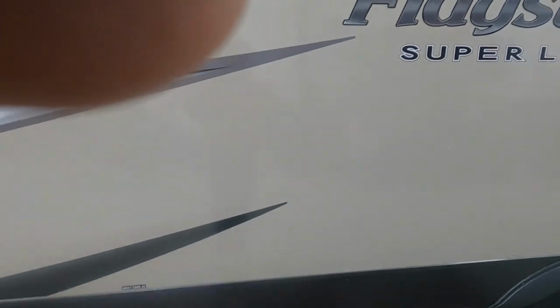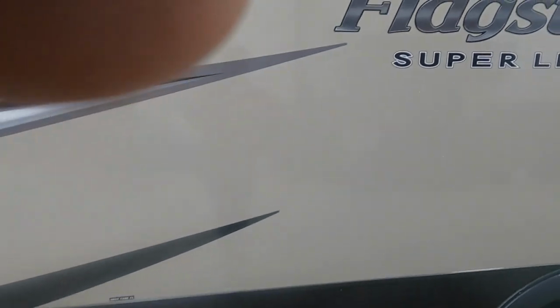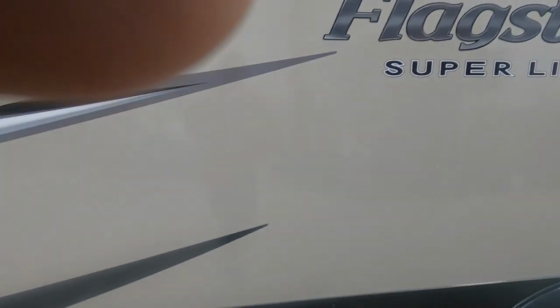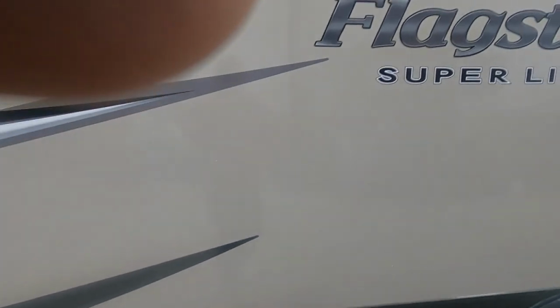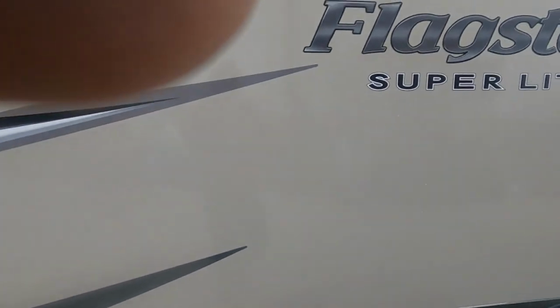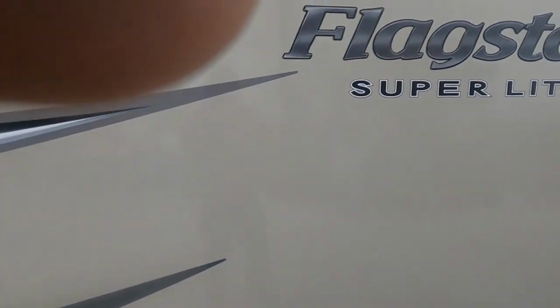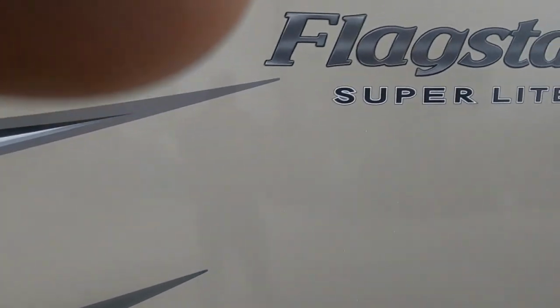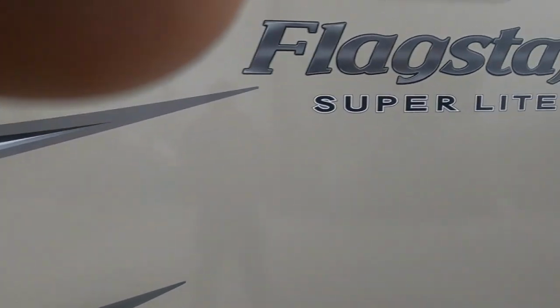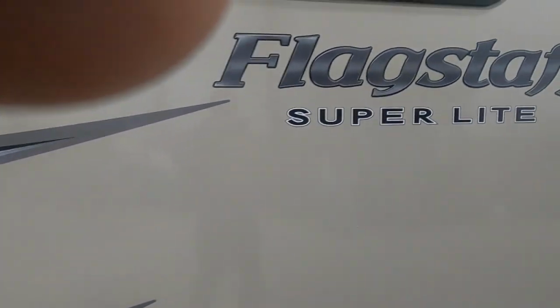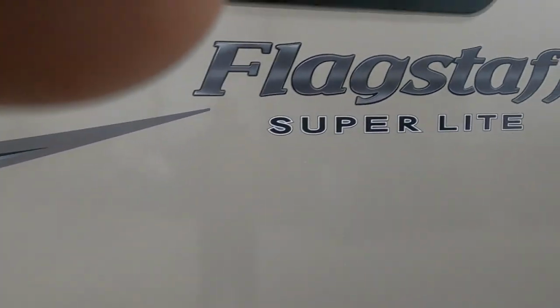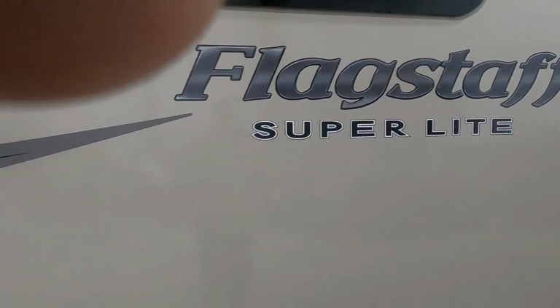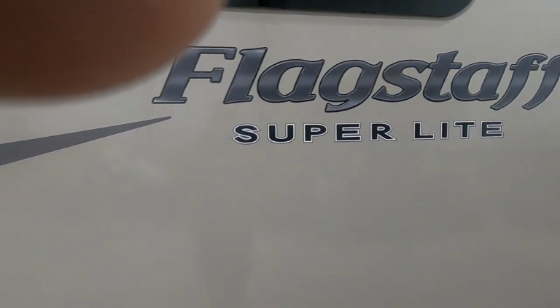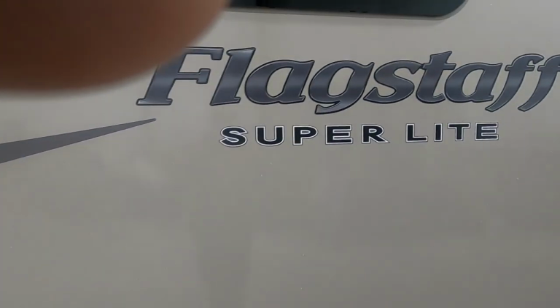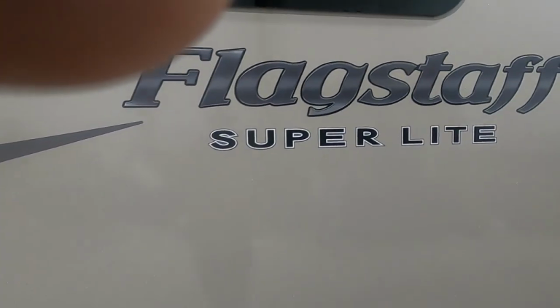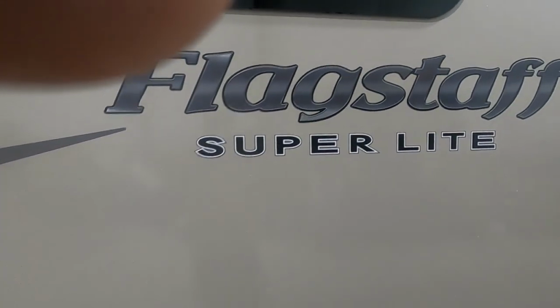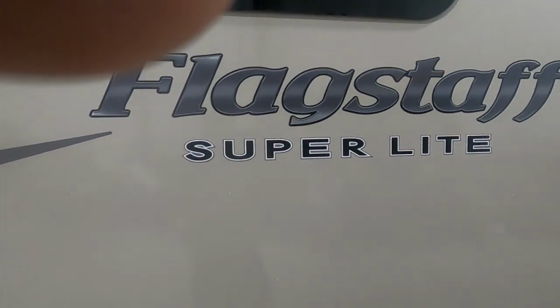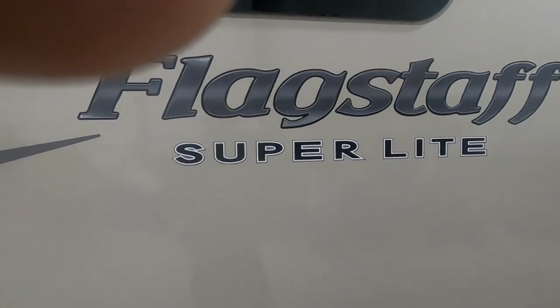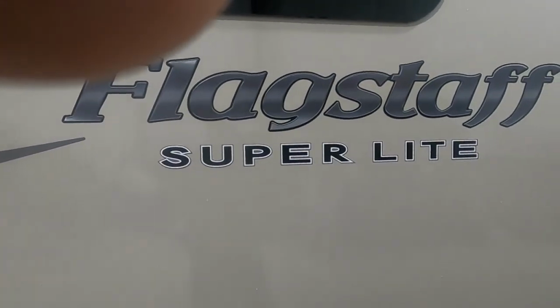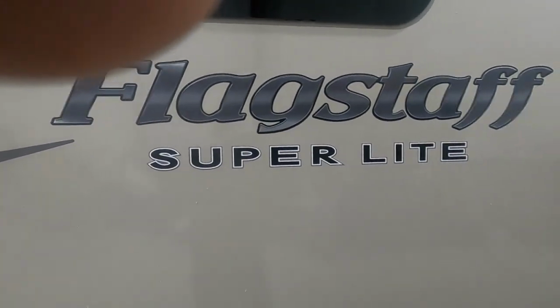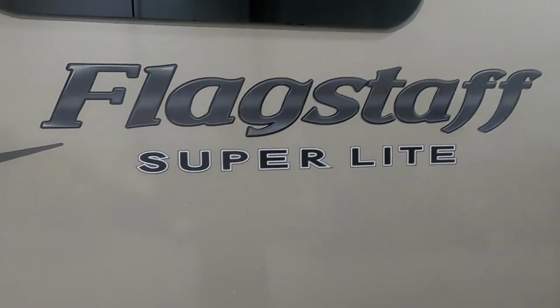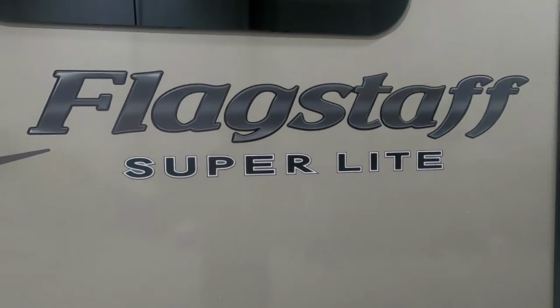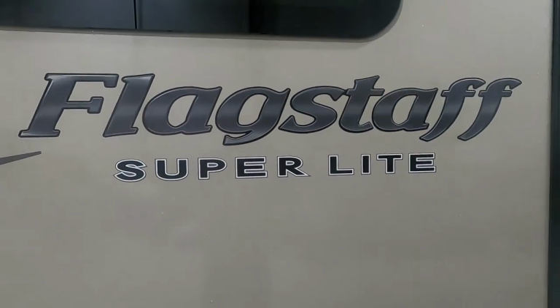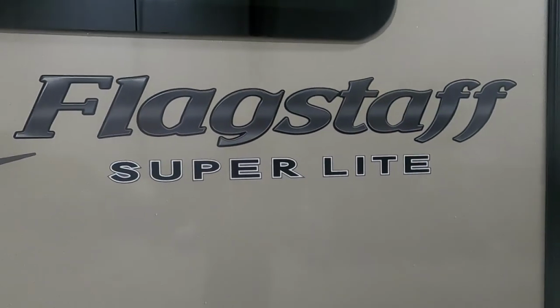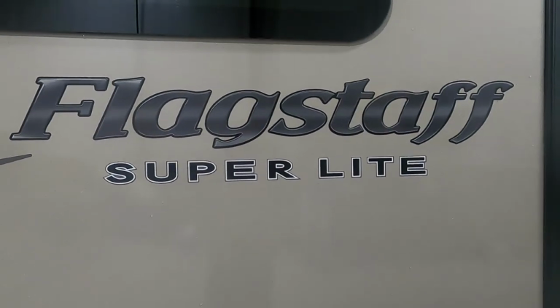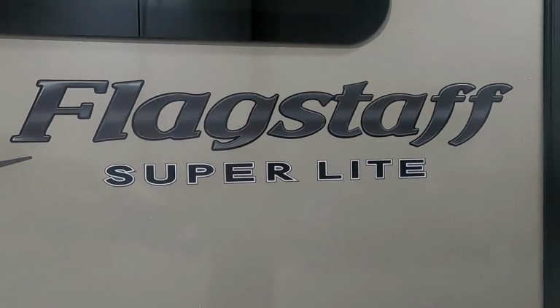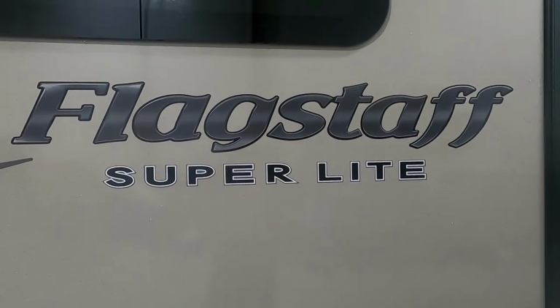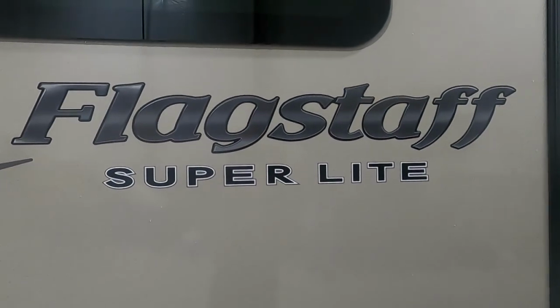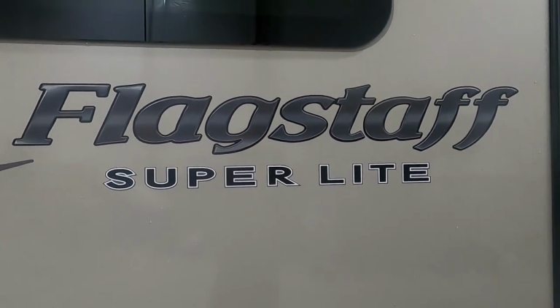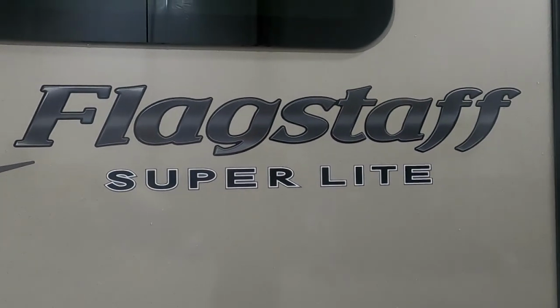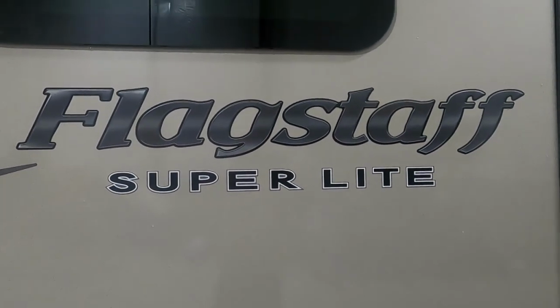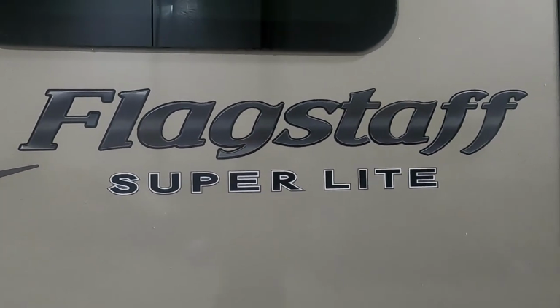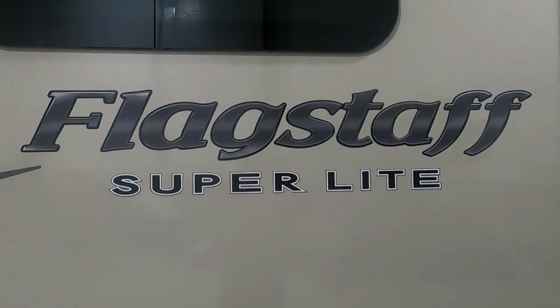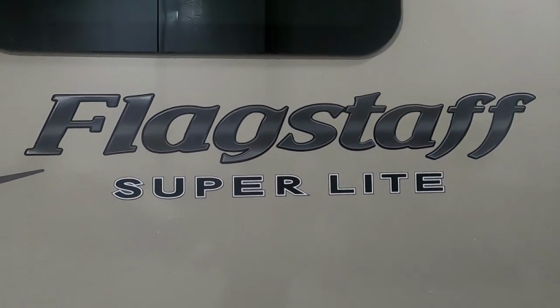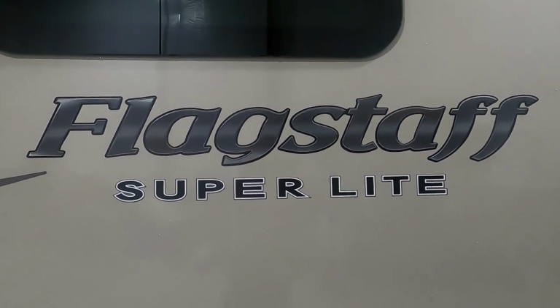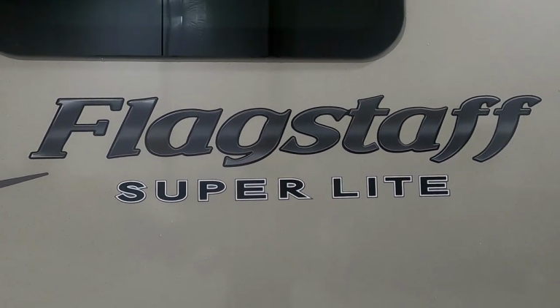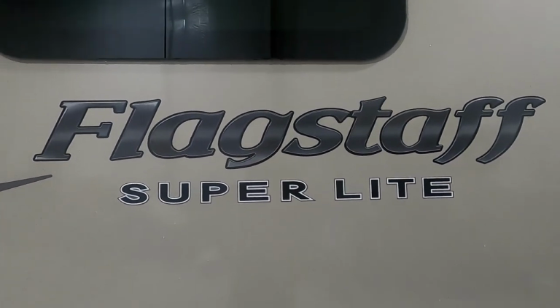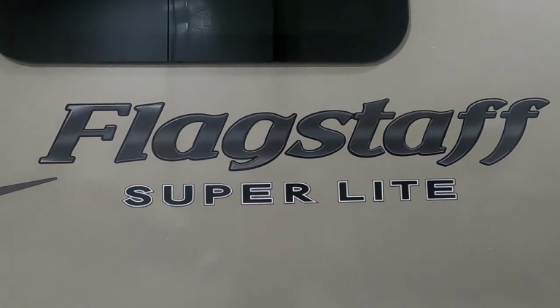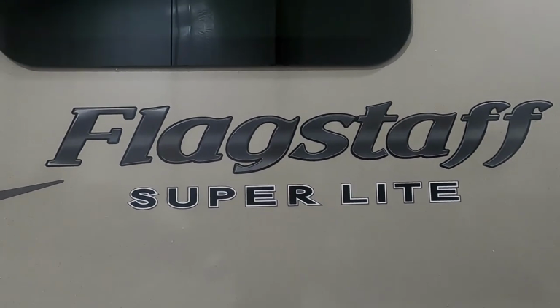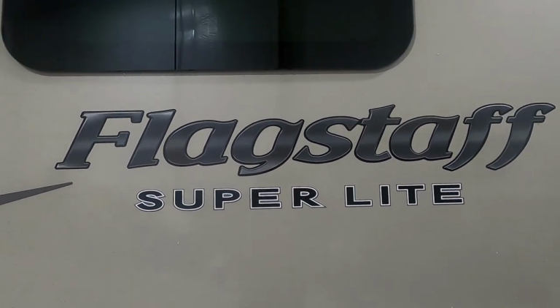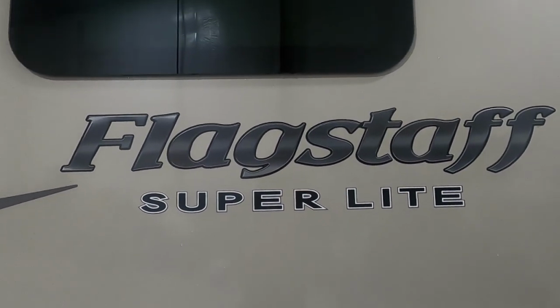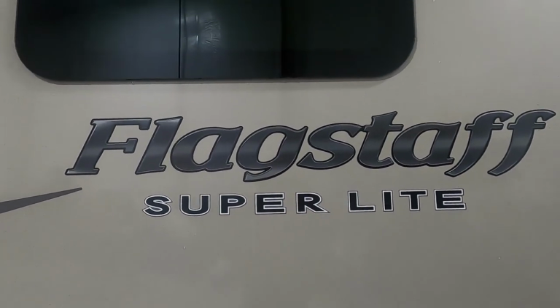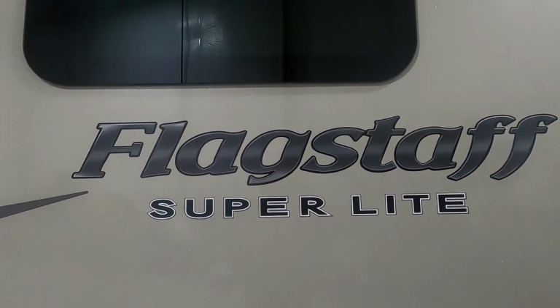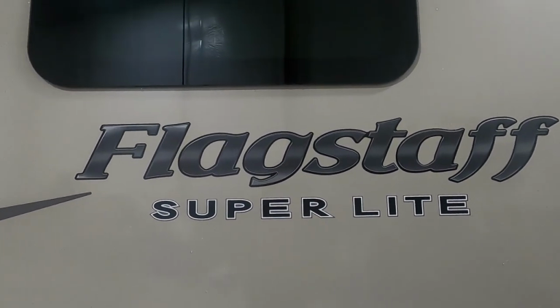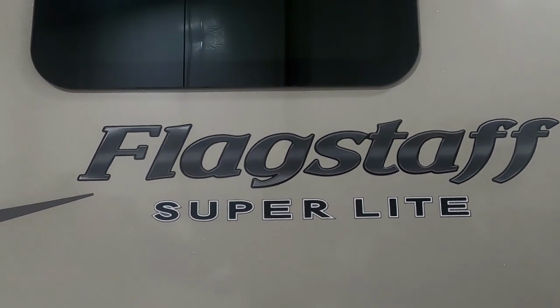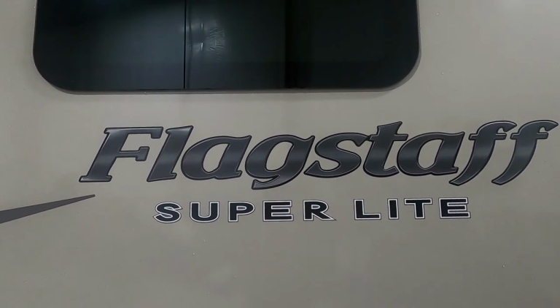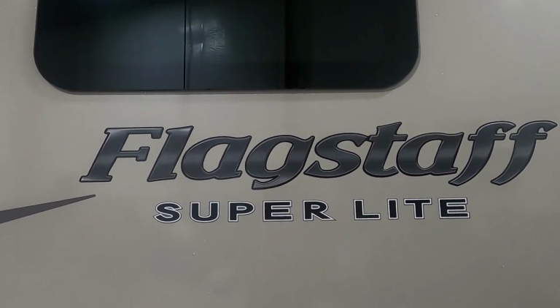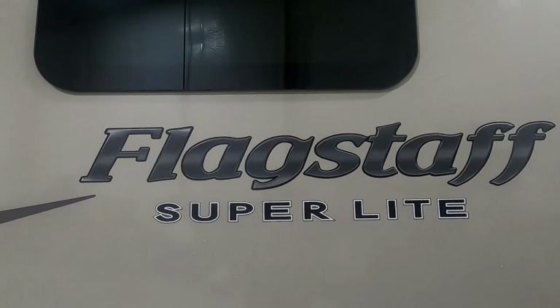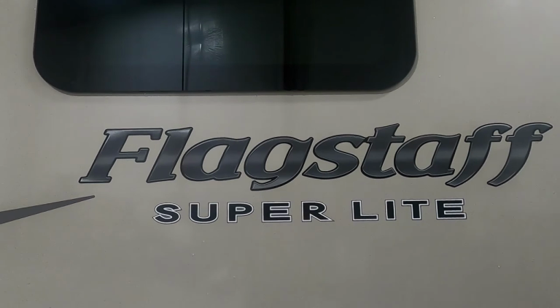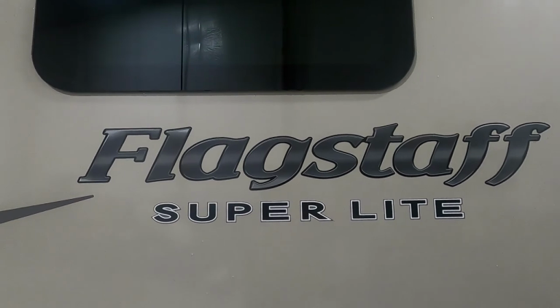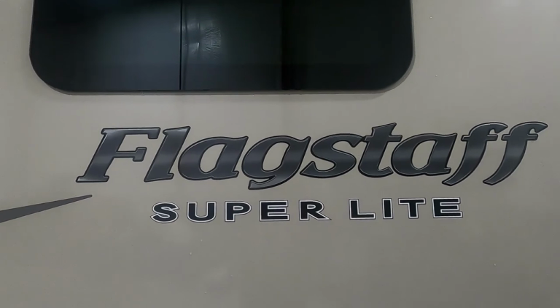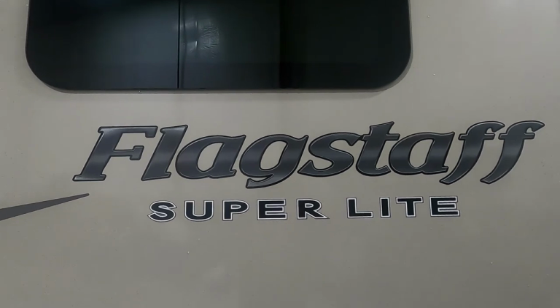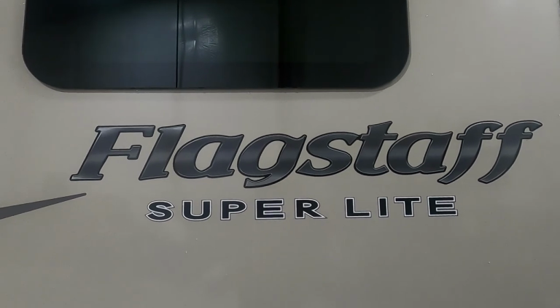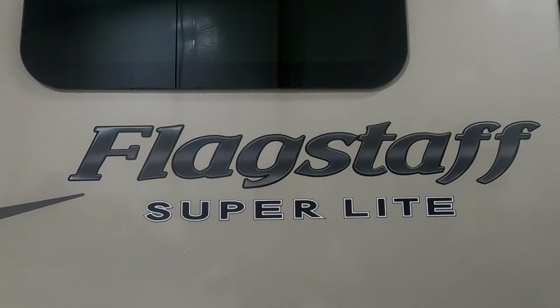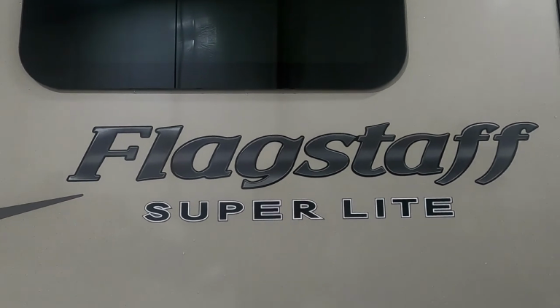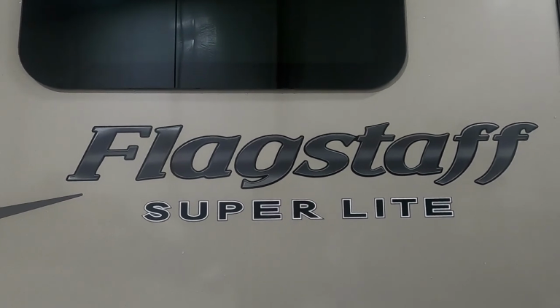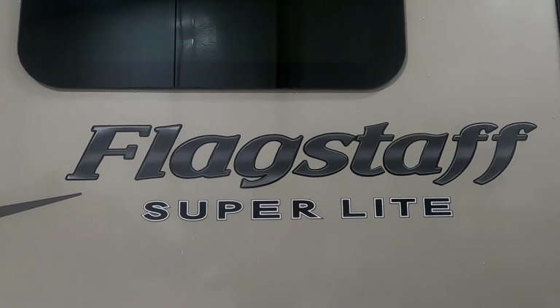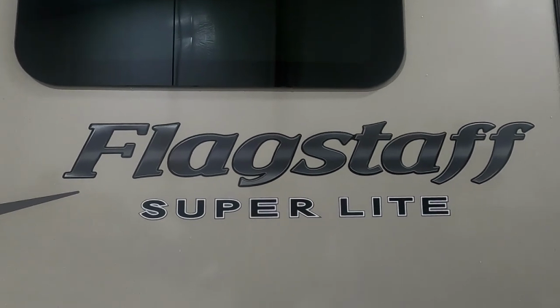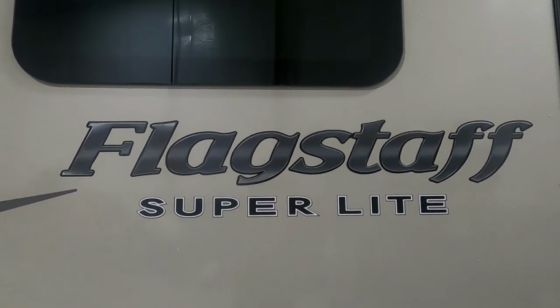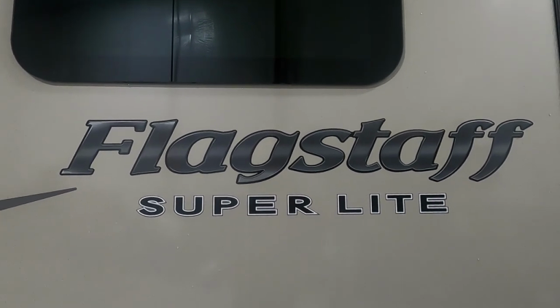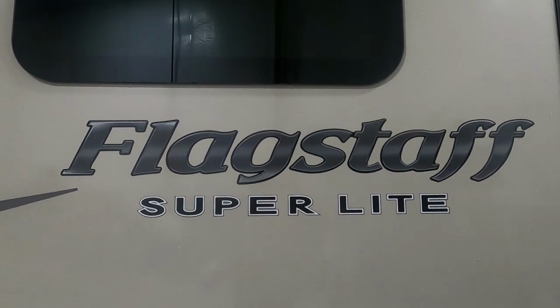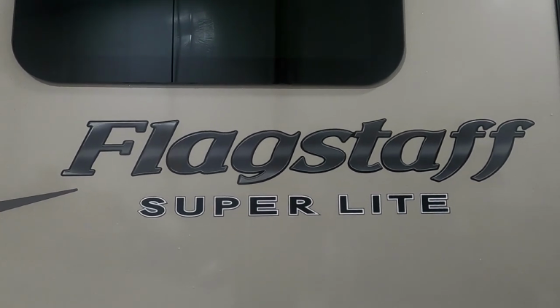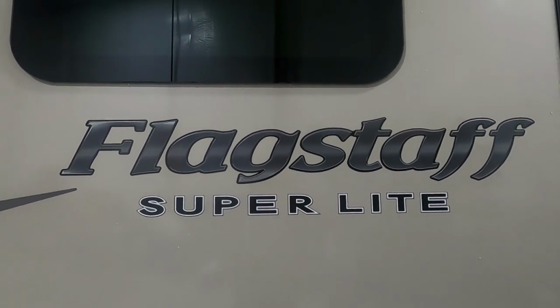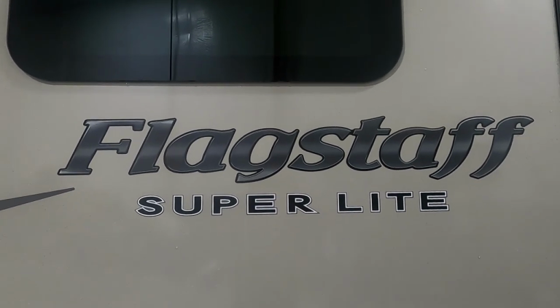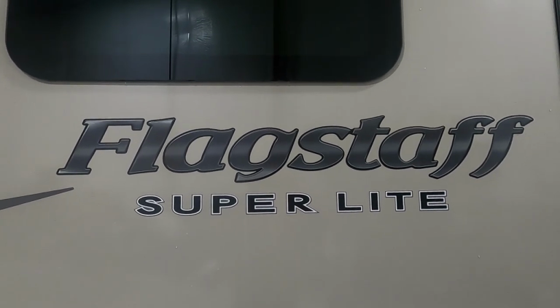Thank you for your purchase. We hope you enjoy this trailer for many years to come. Happy camping!